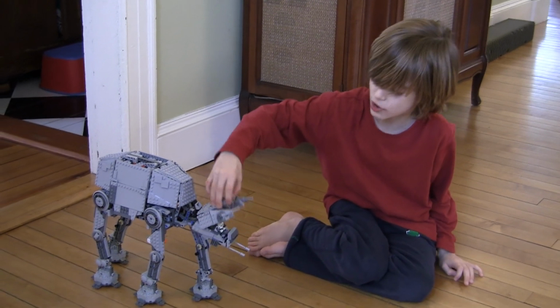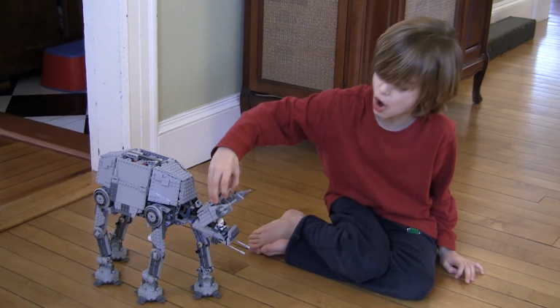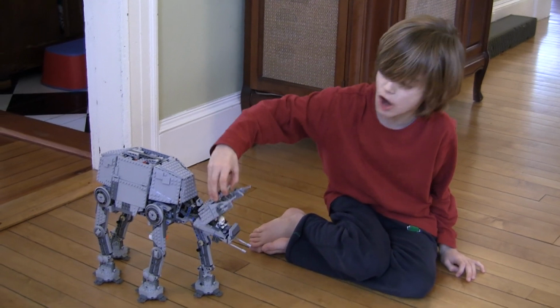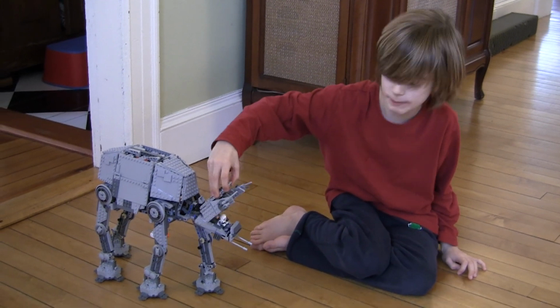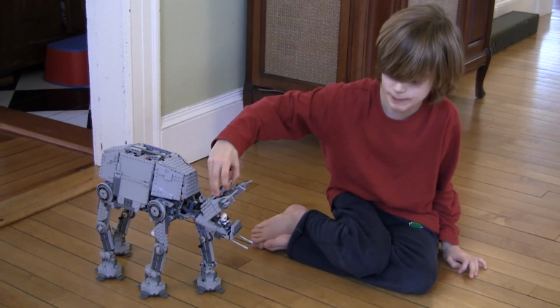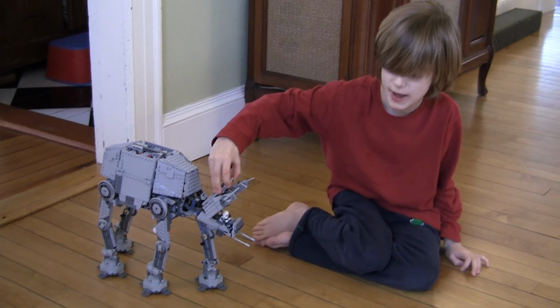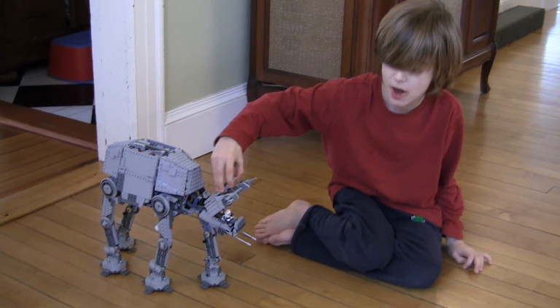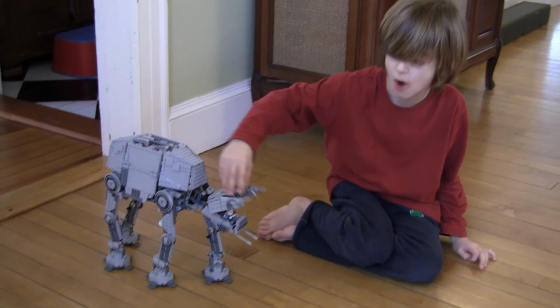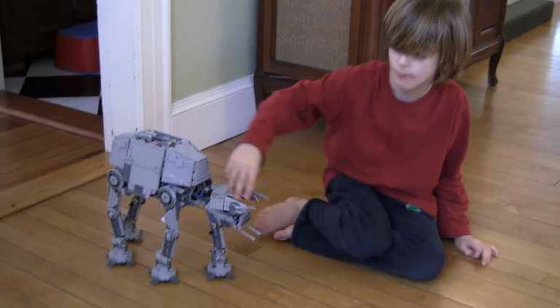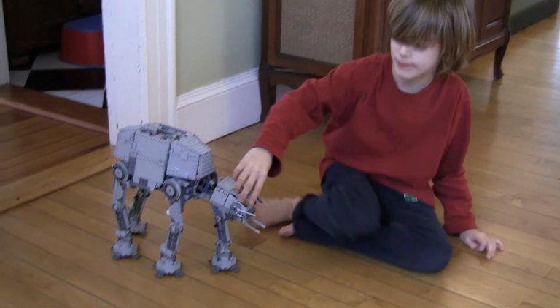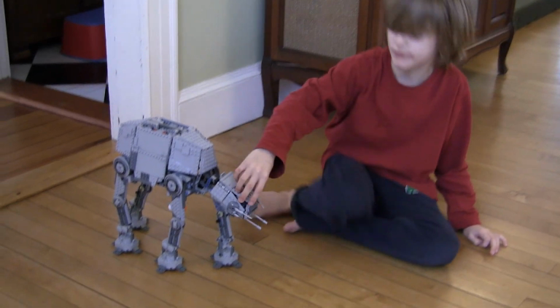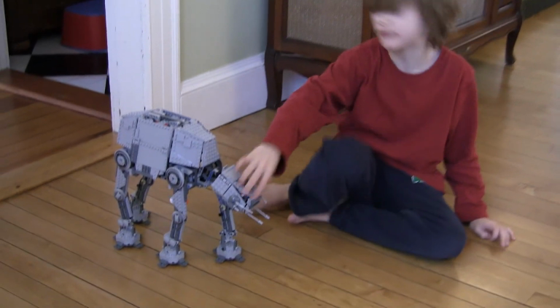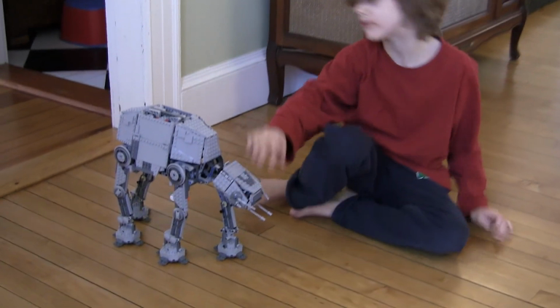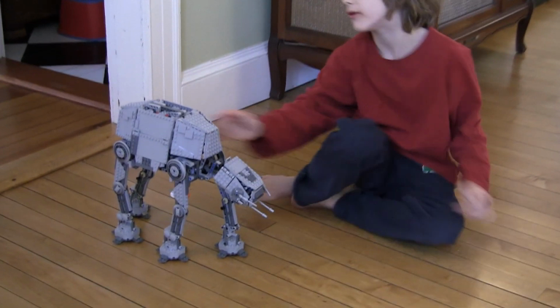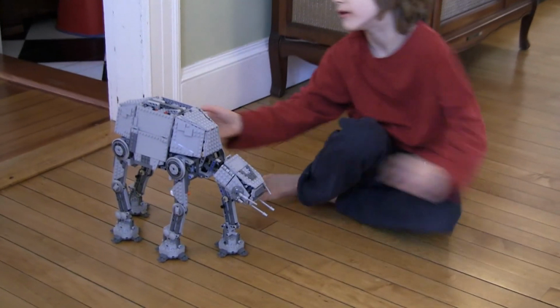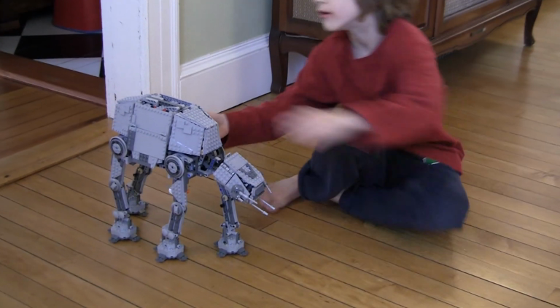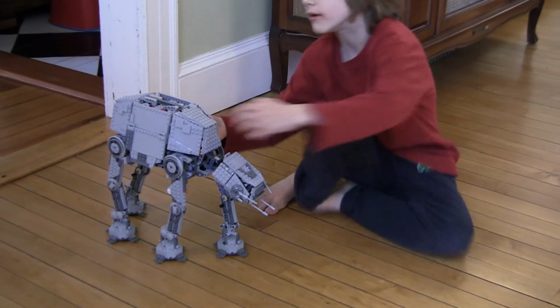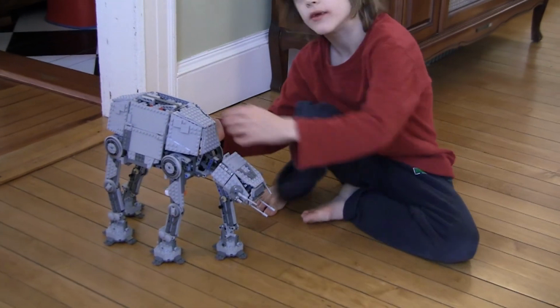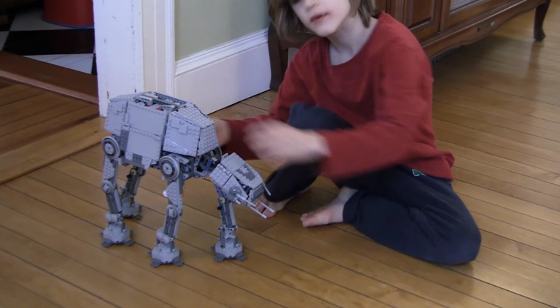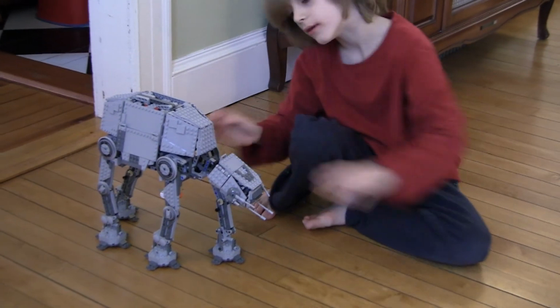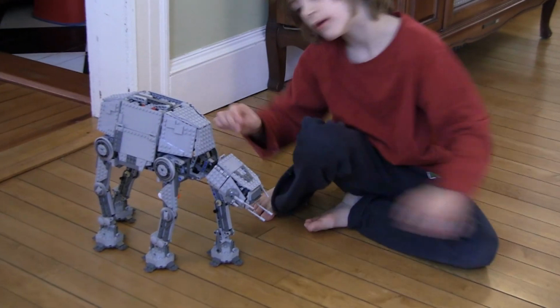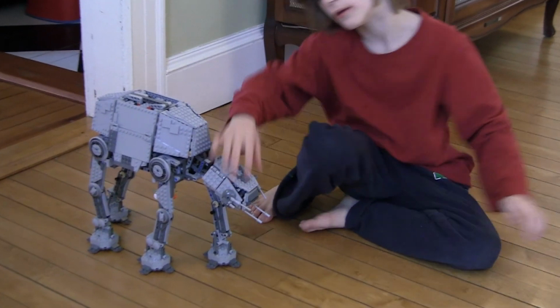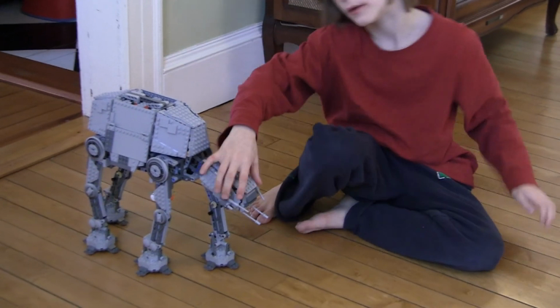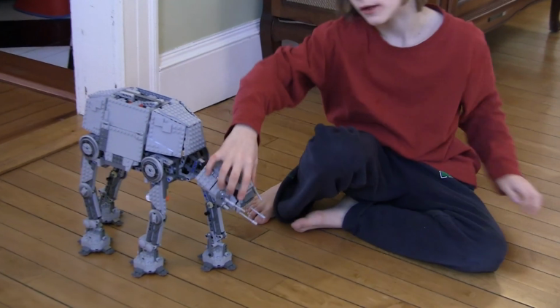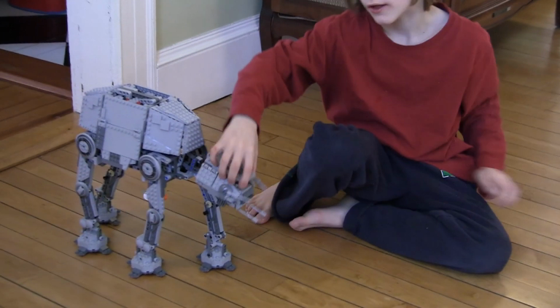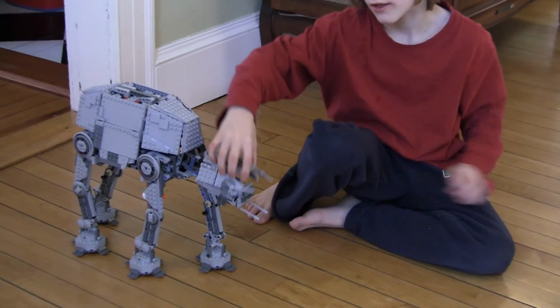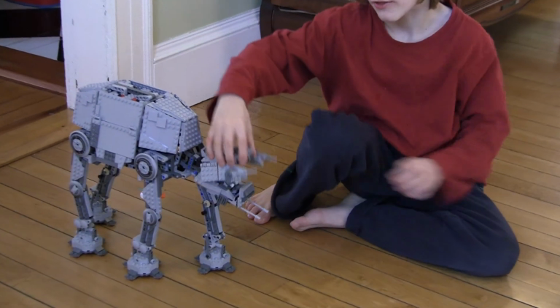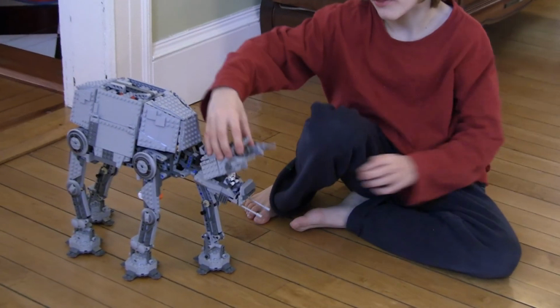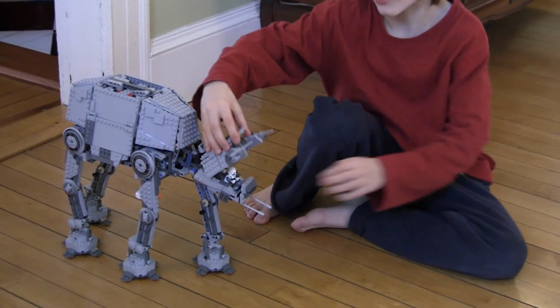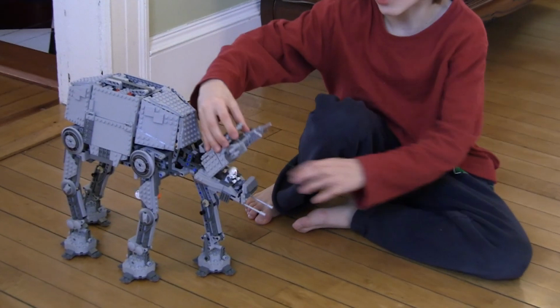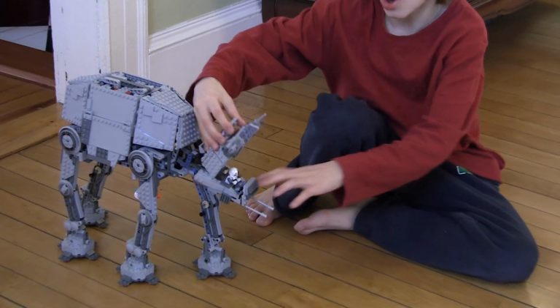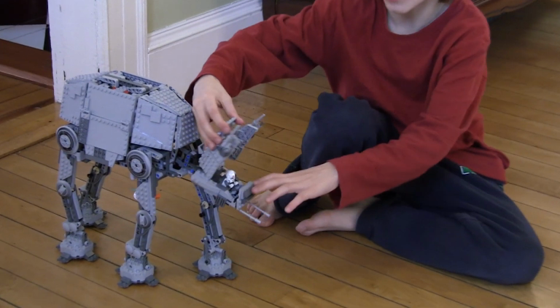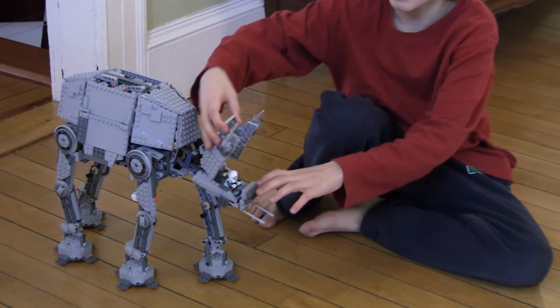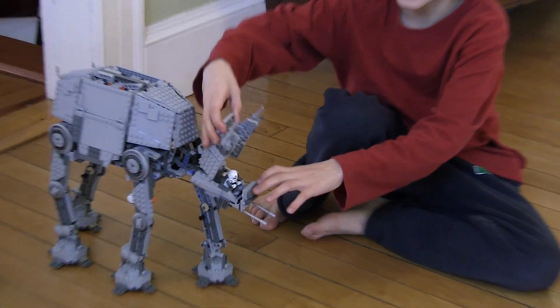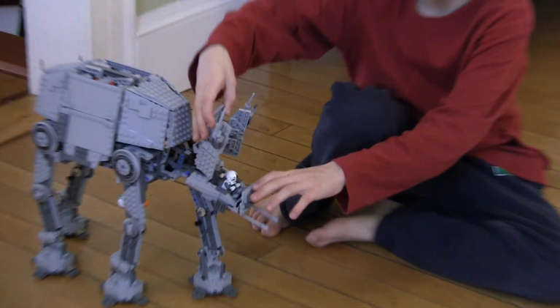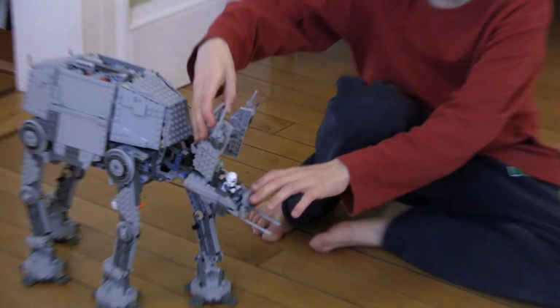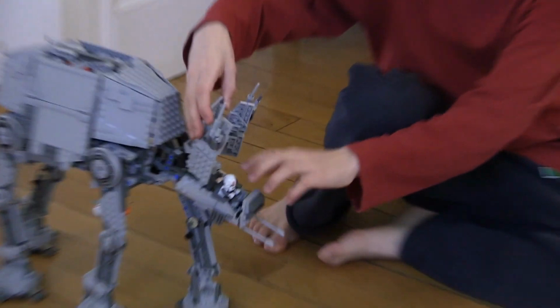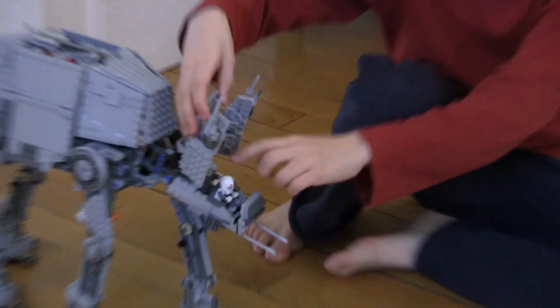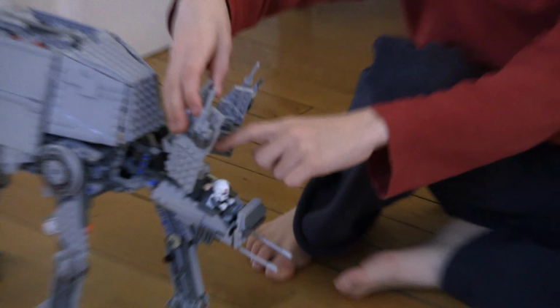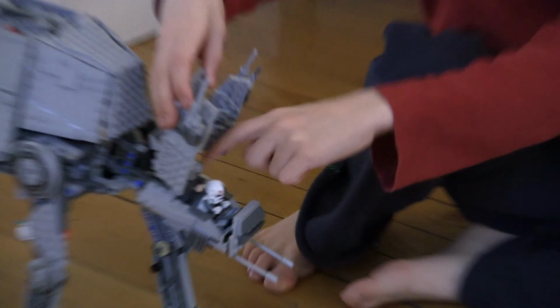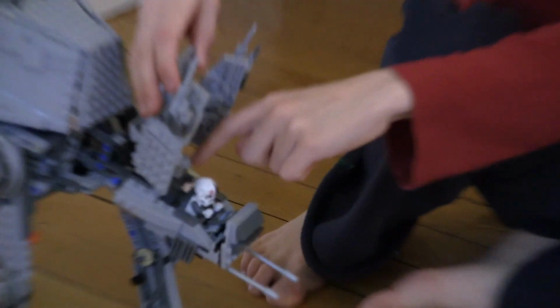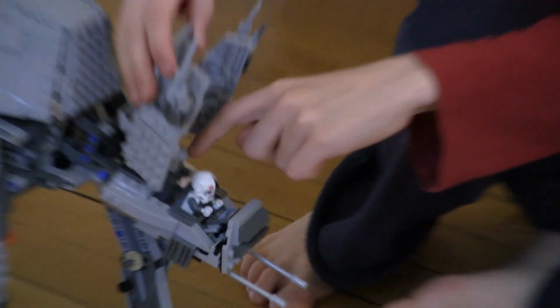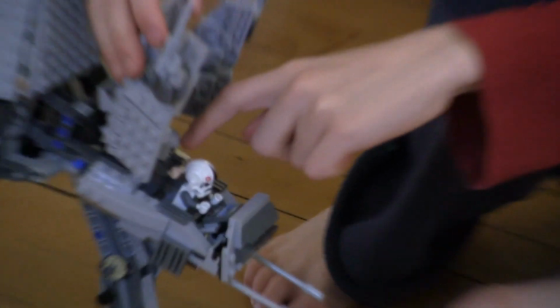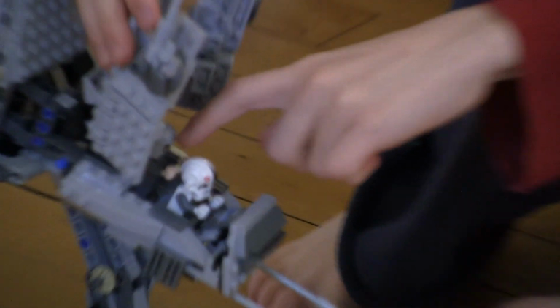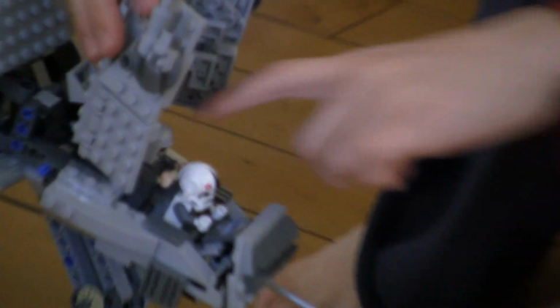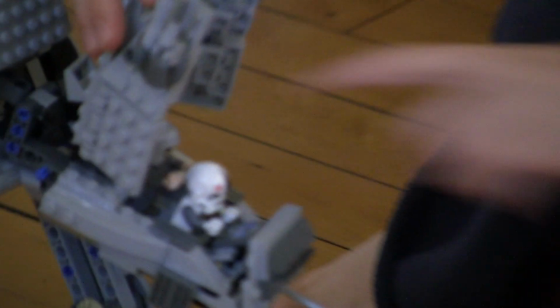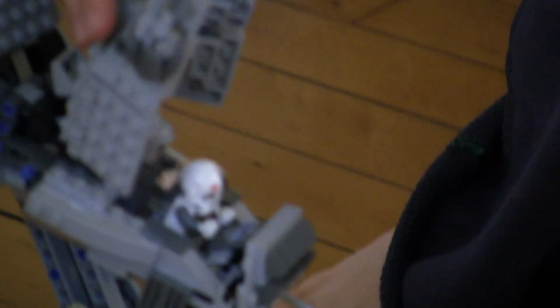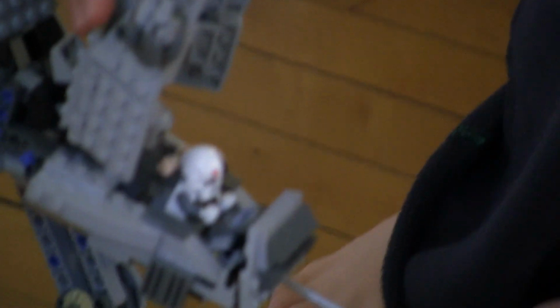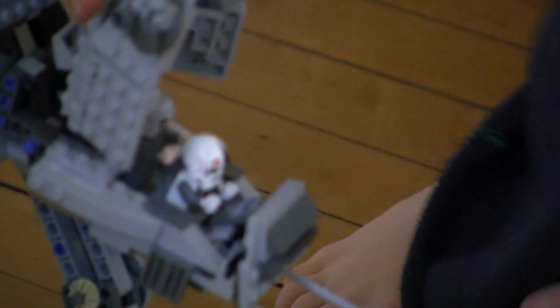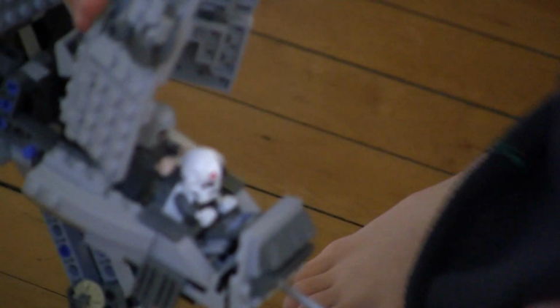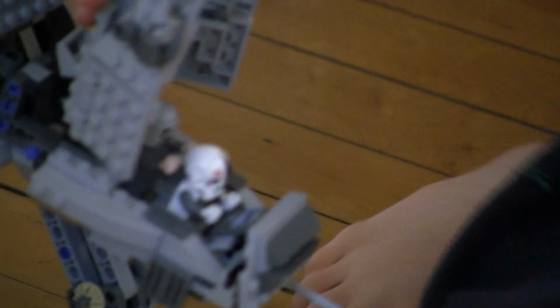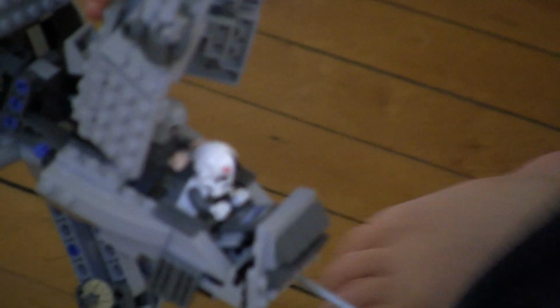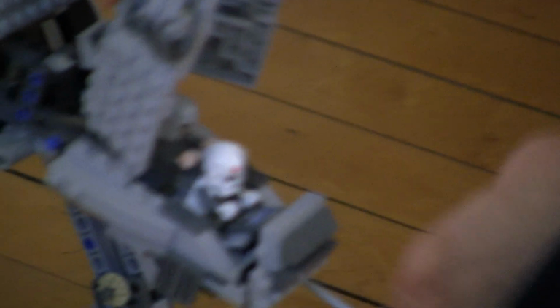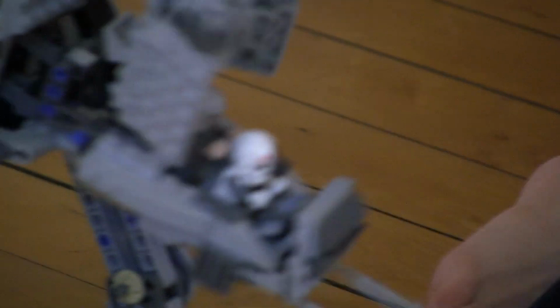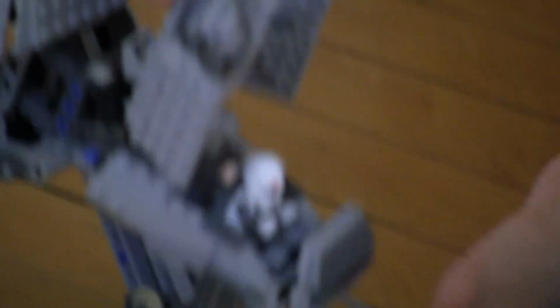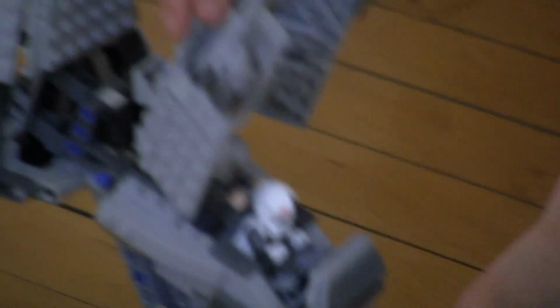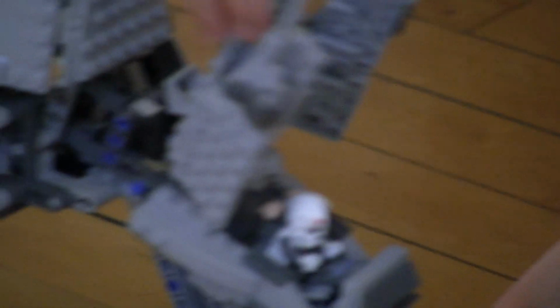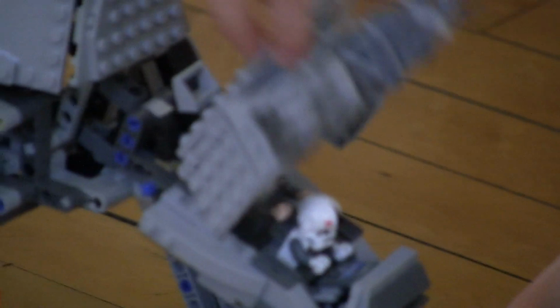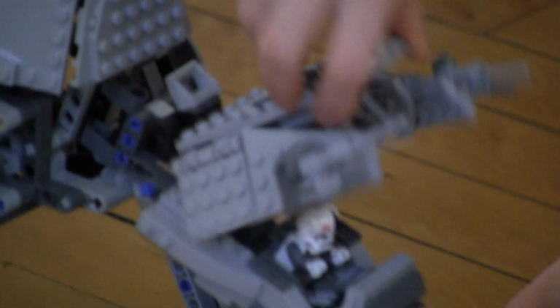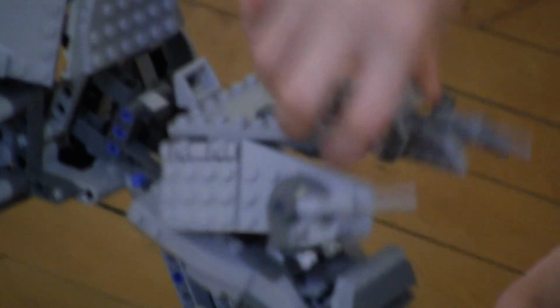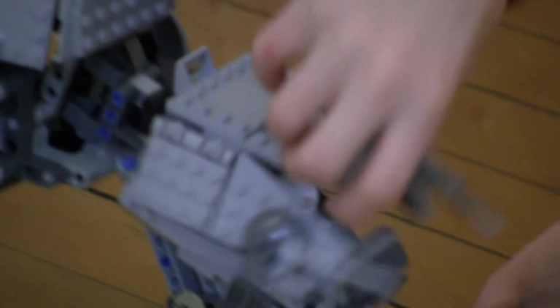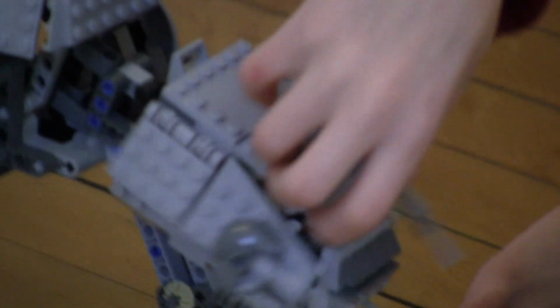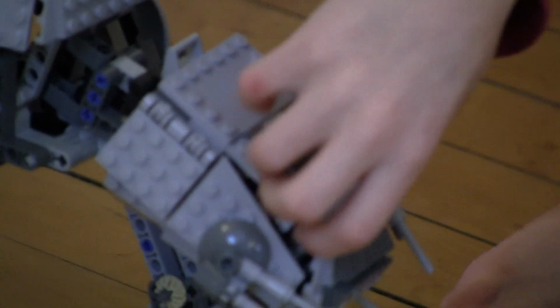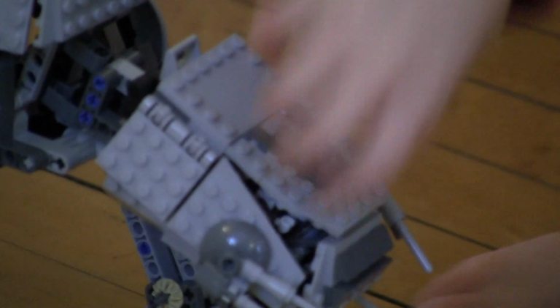The cockpit opens. Open up that cockpit again so I can show you. The cockpit opens and guys can go in the cockpit.